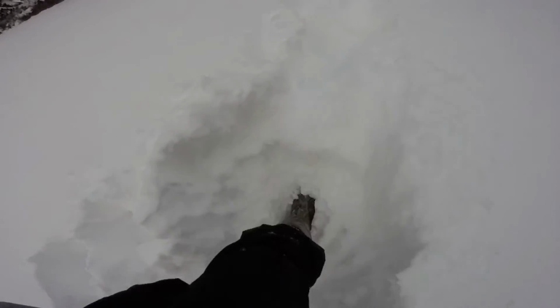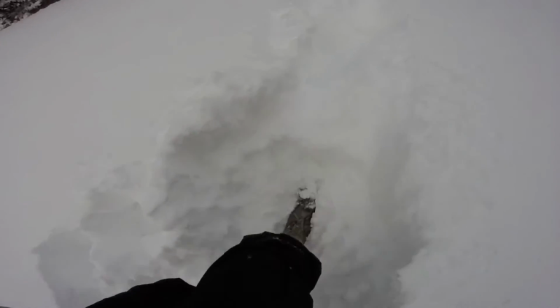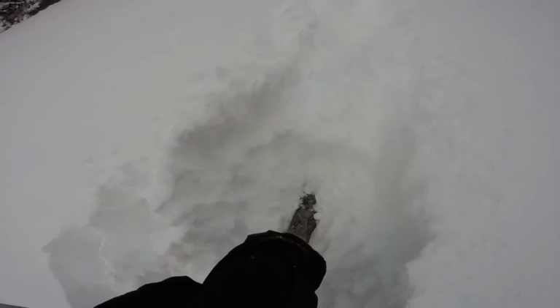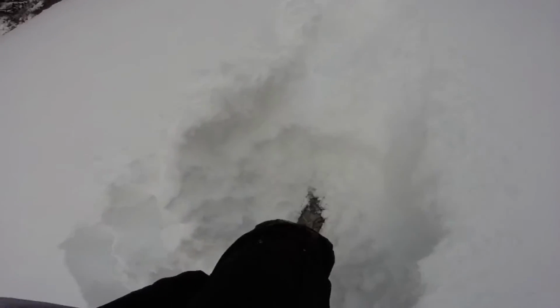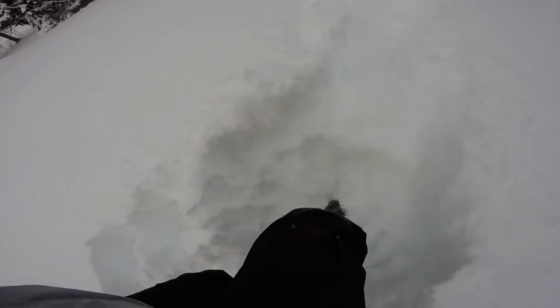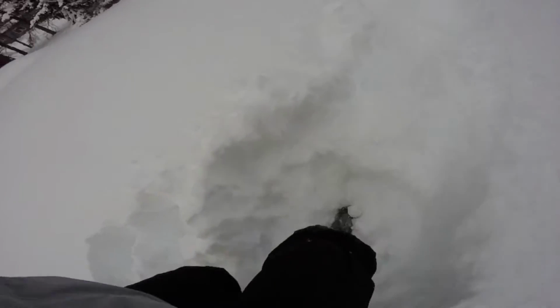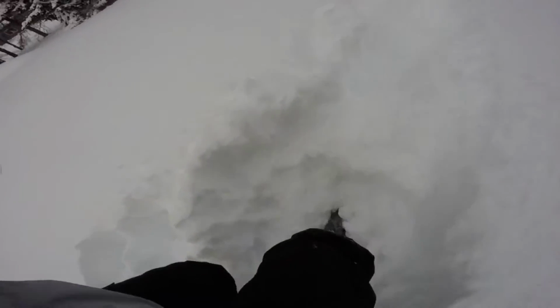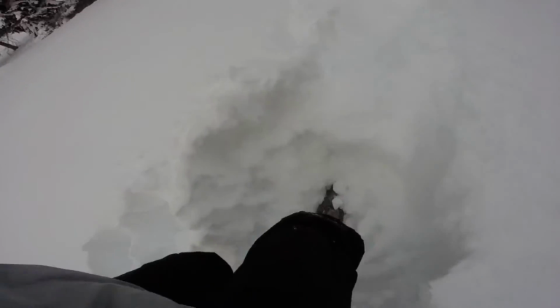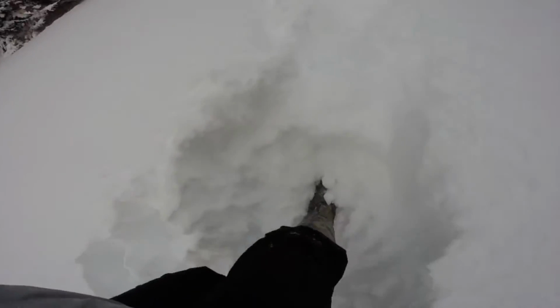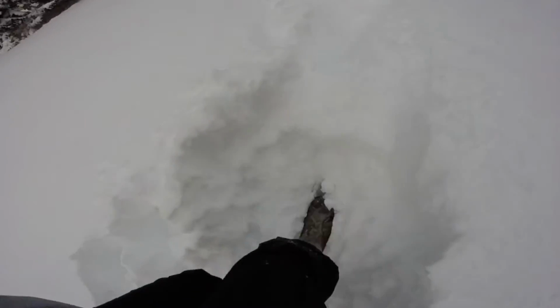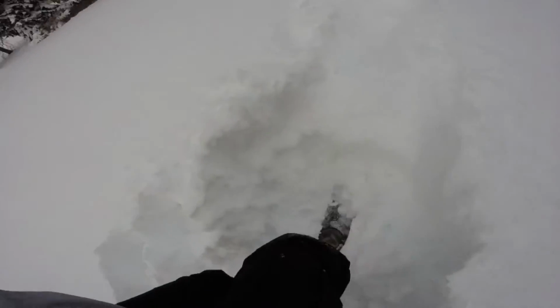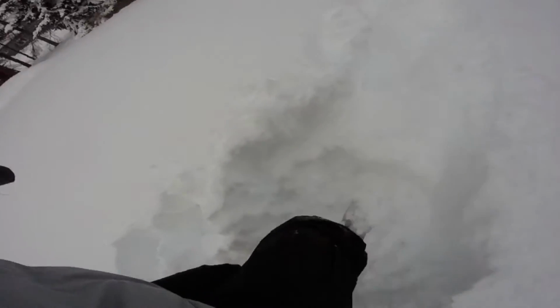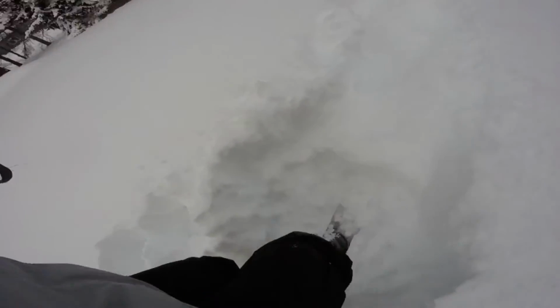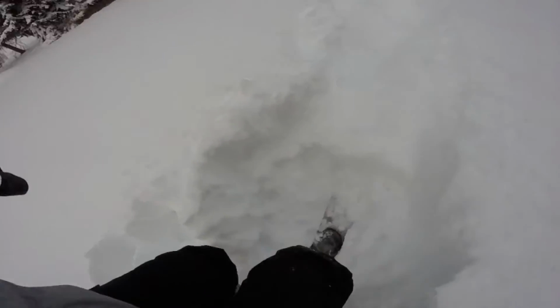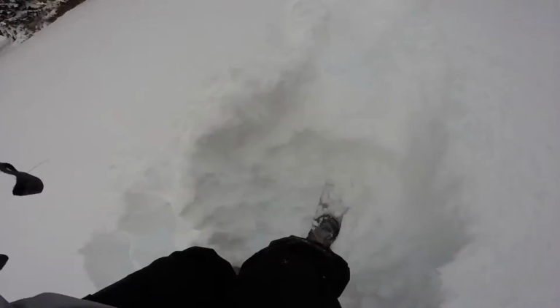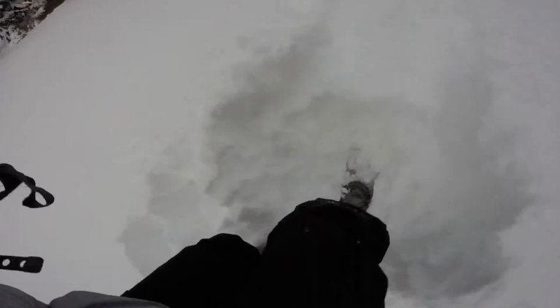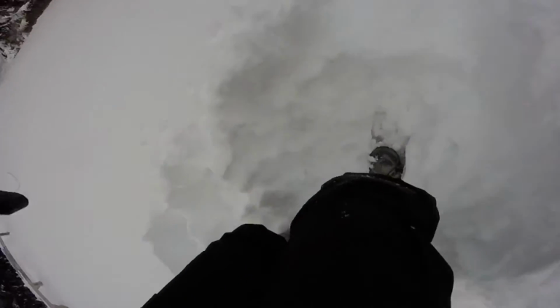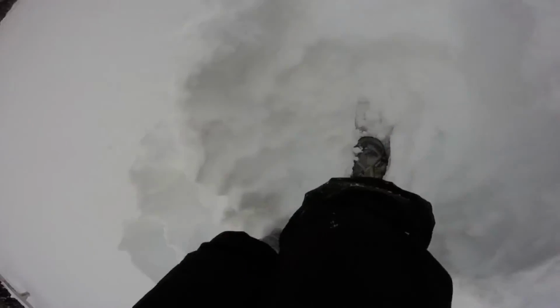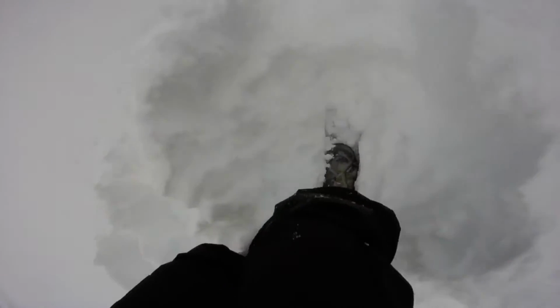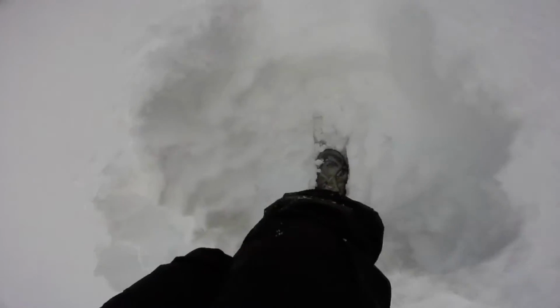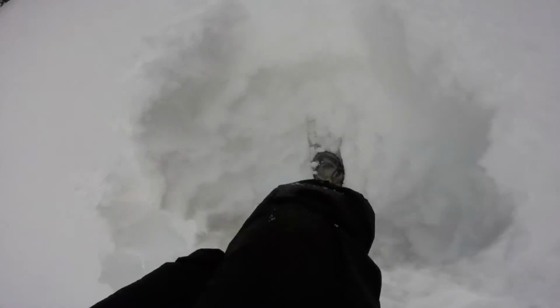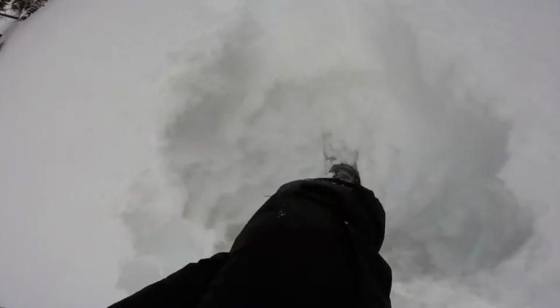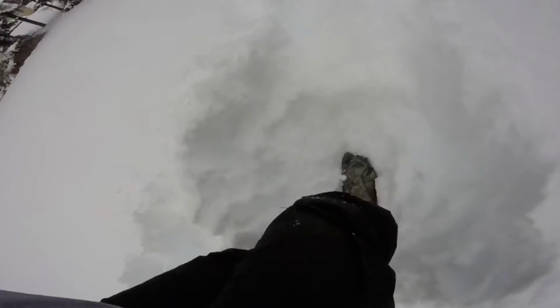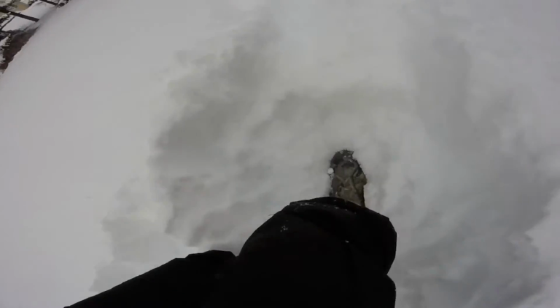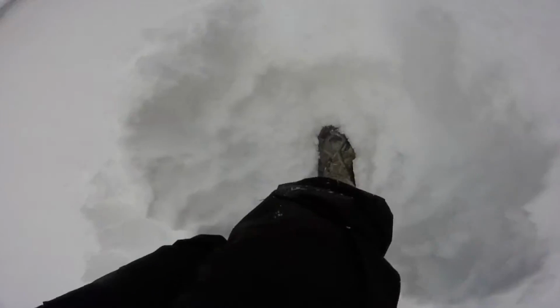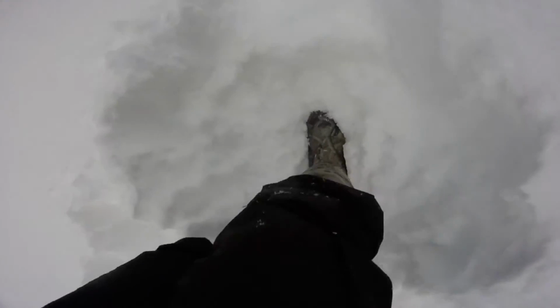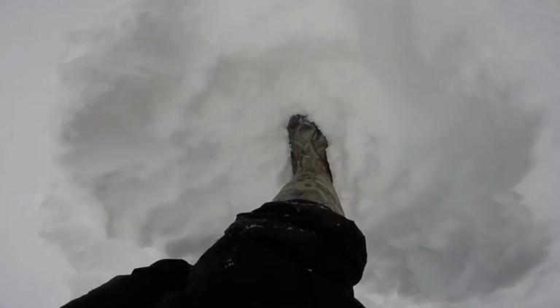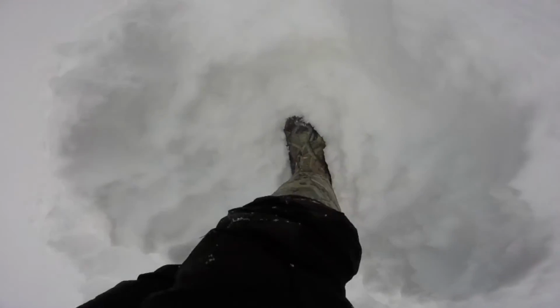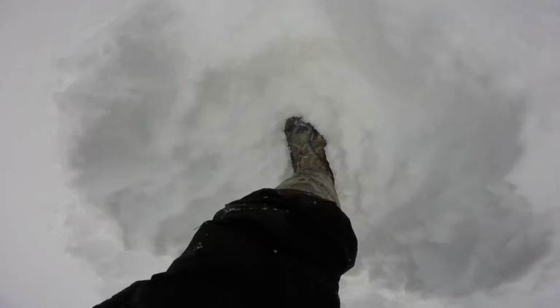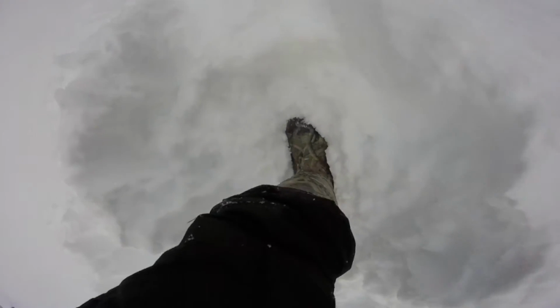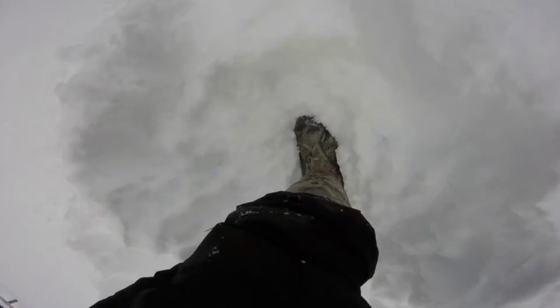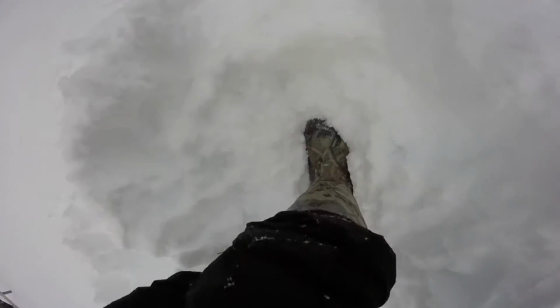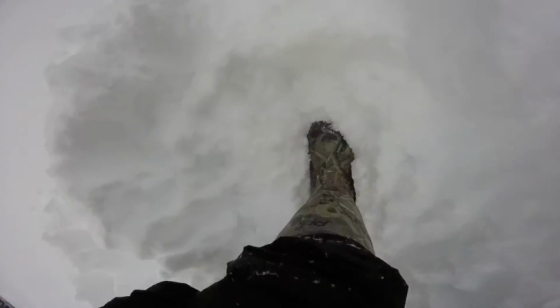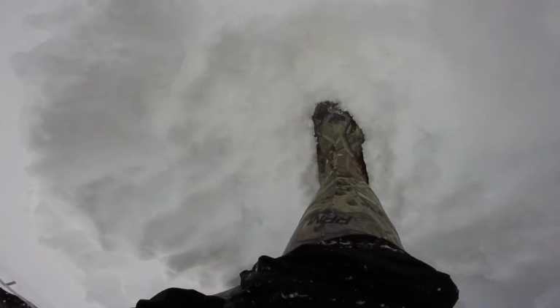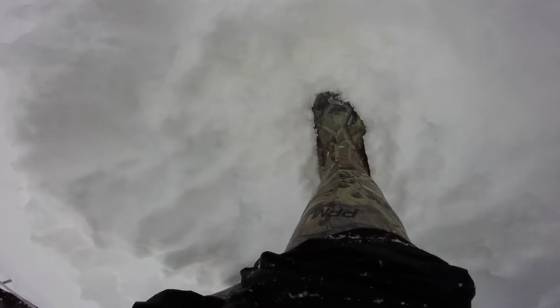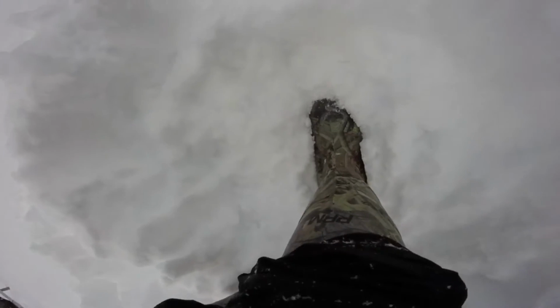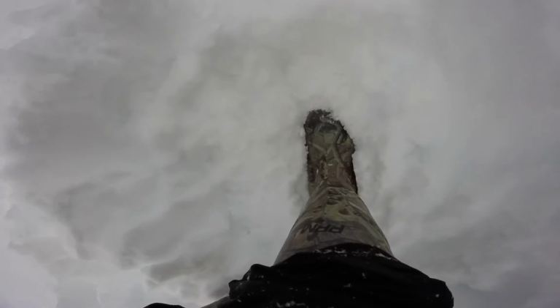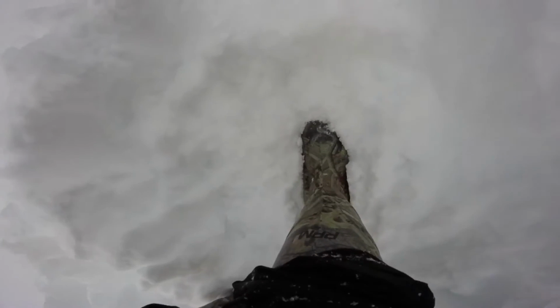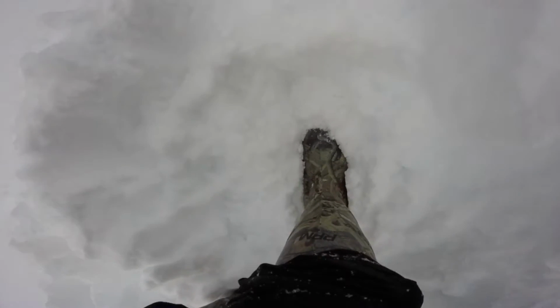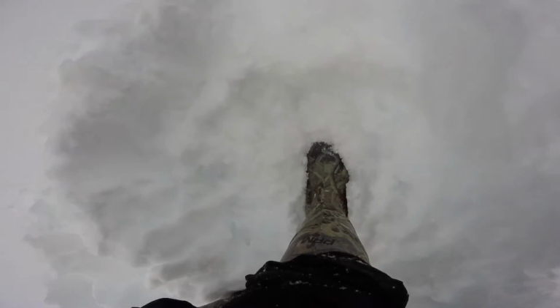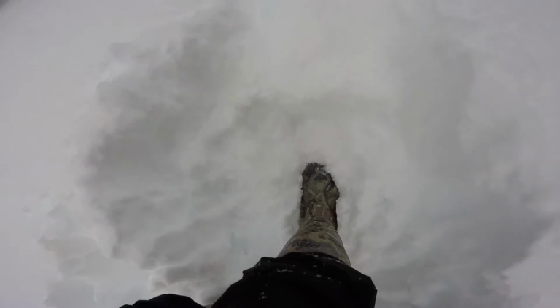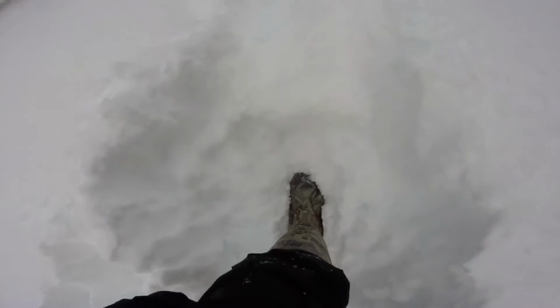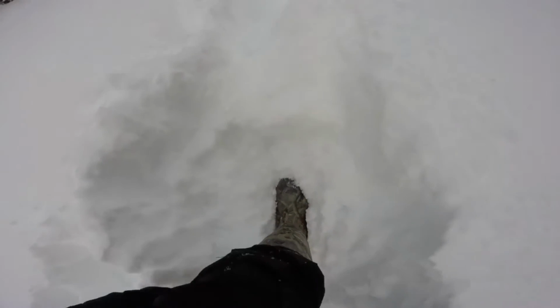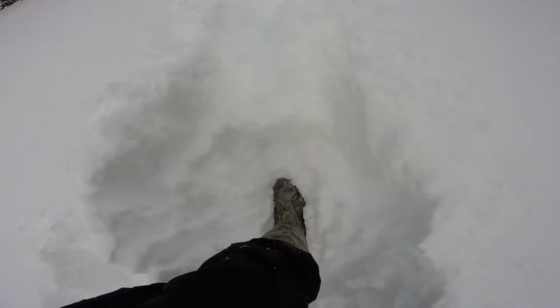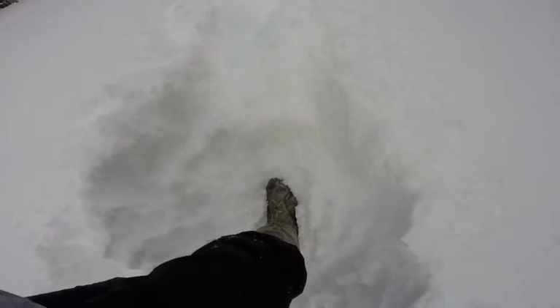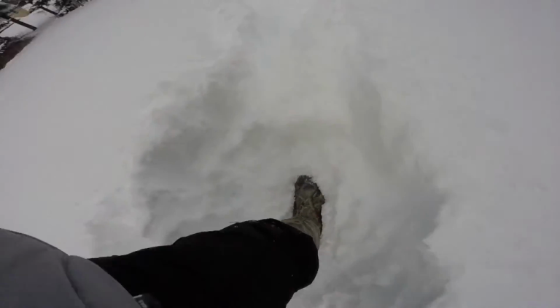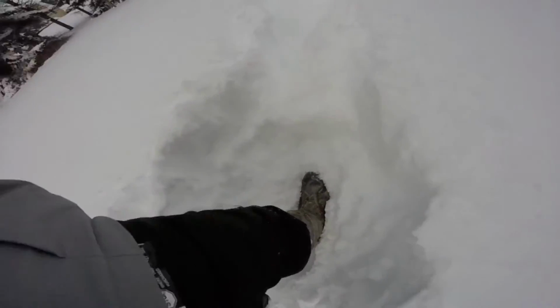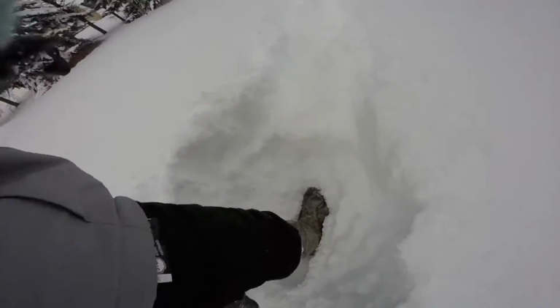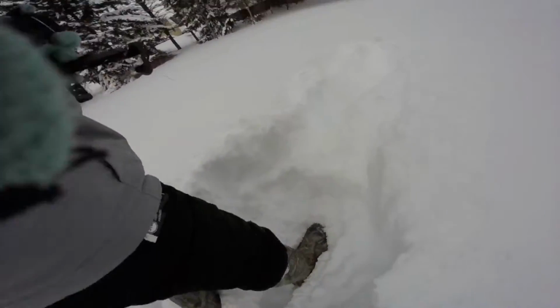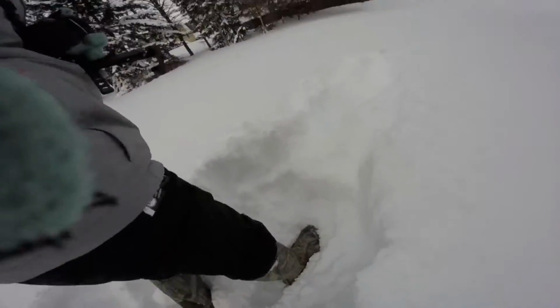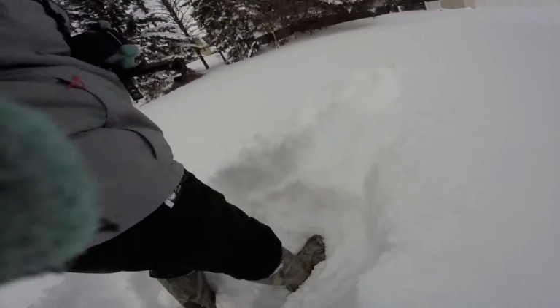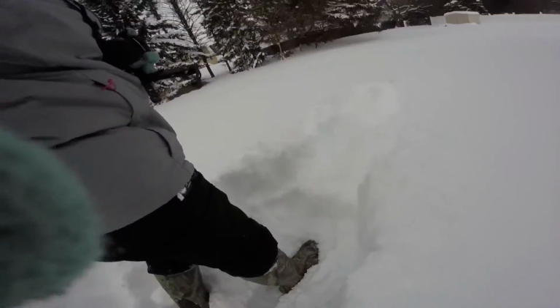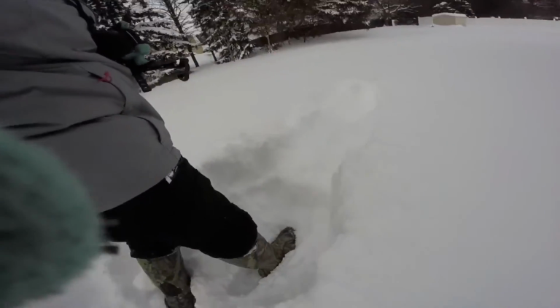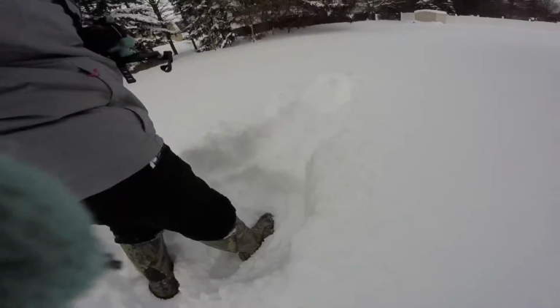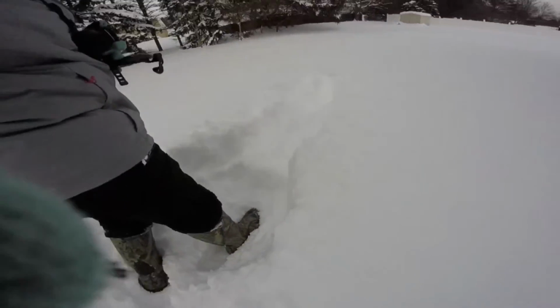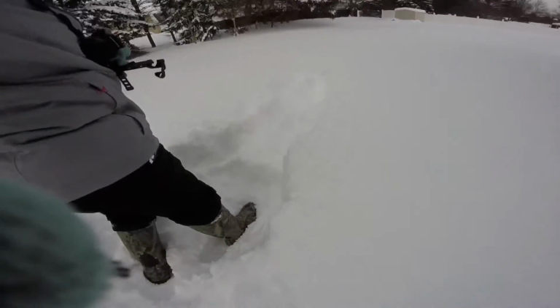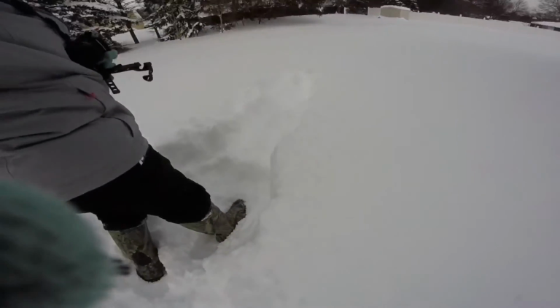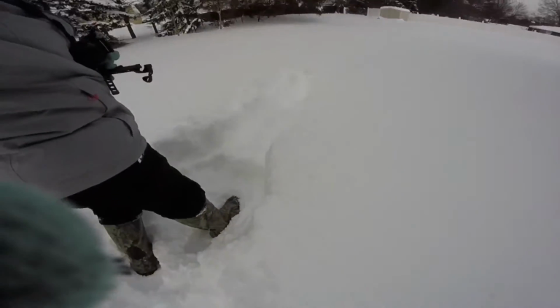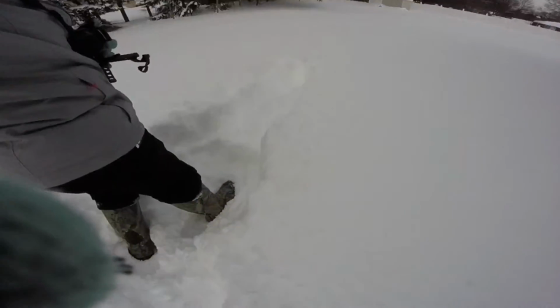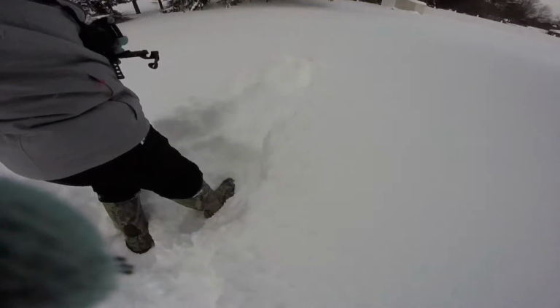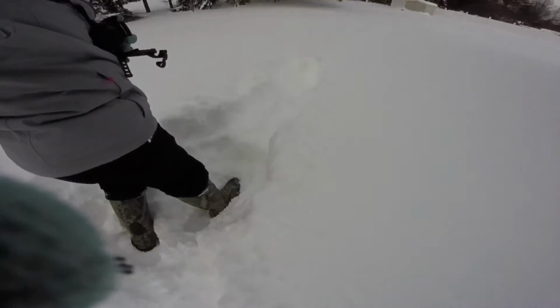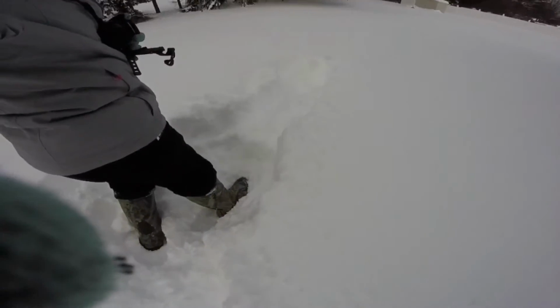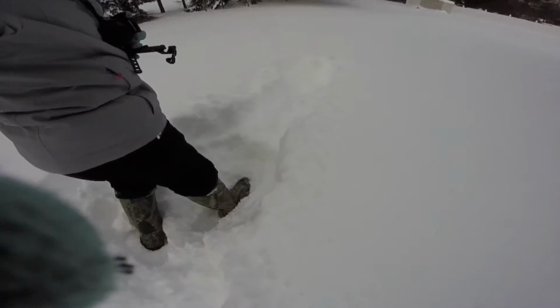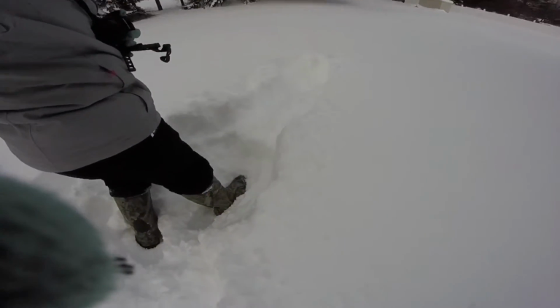If I can dig all the way down, I've hit grass. So this is how deep it is with the grass.